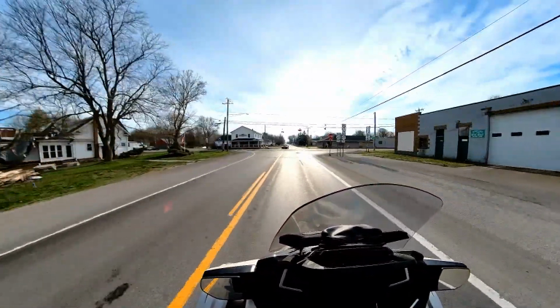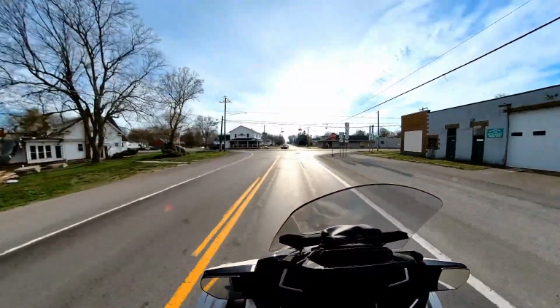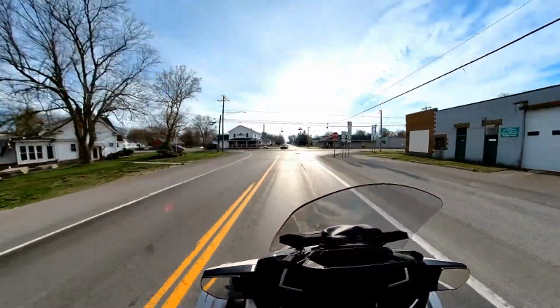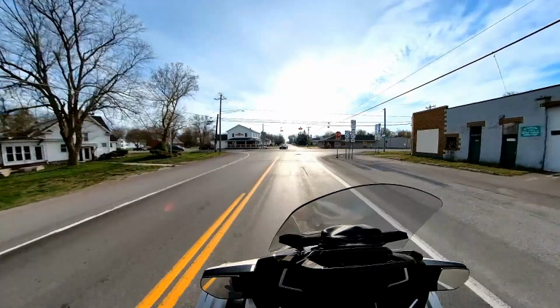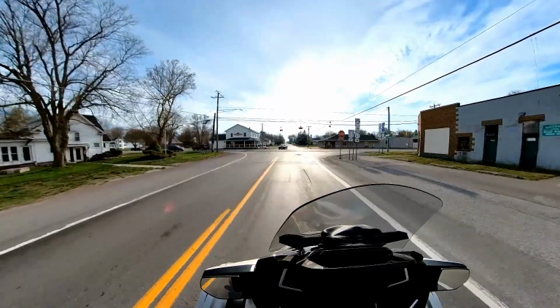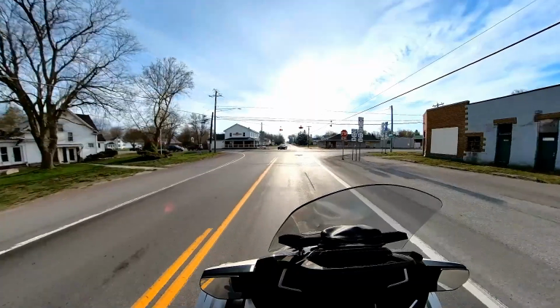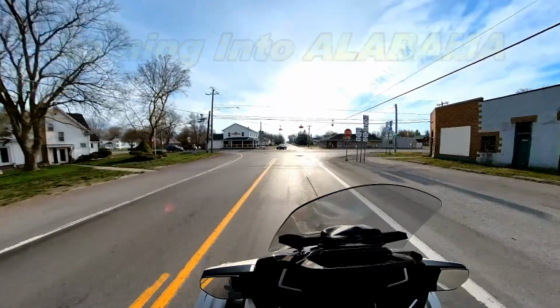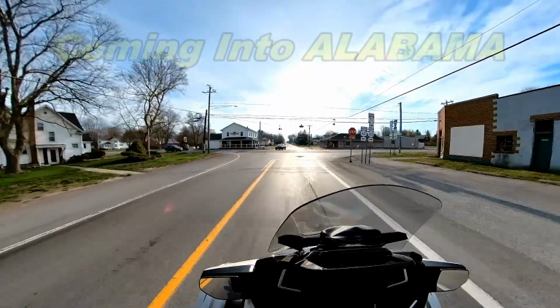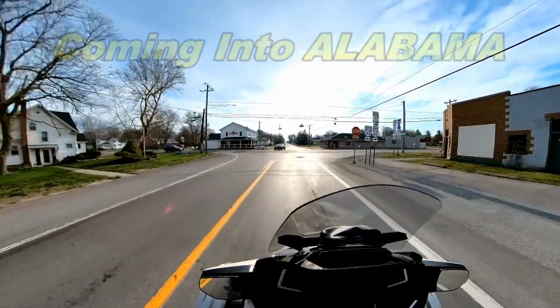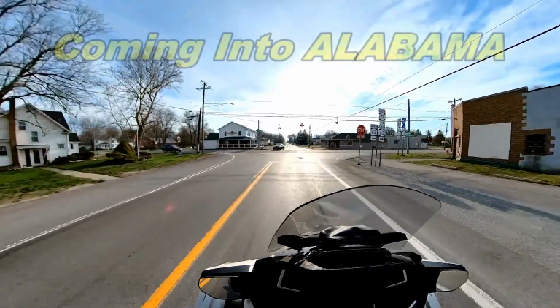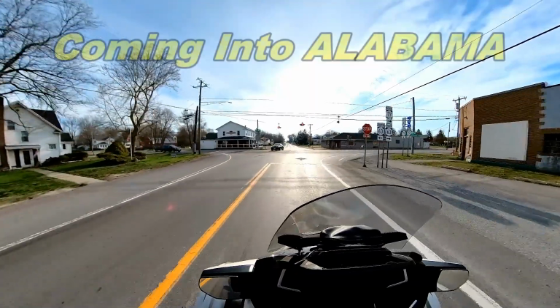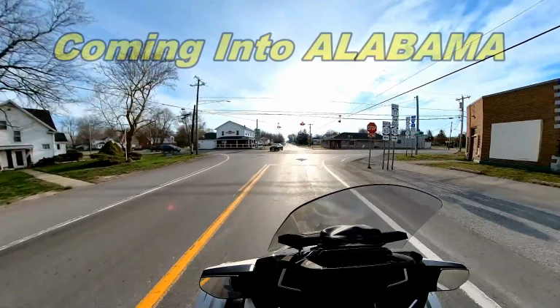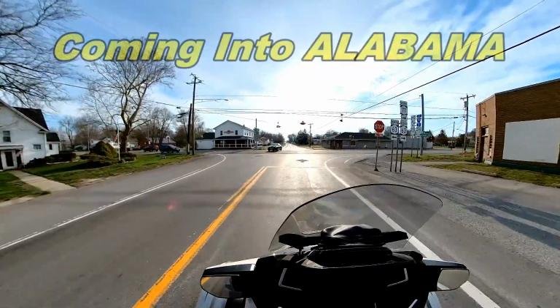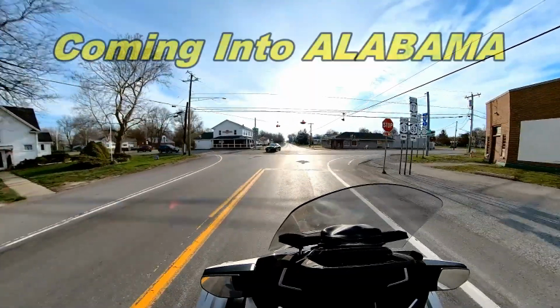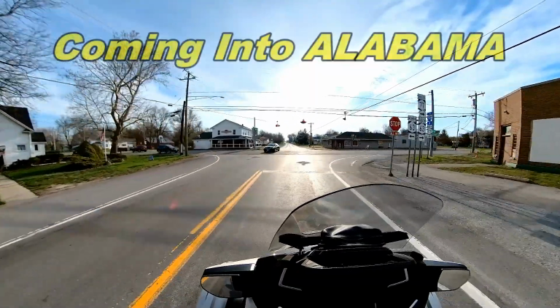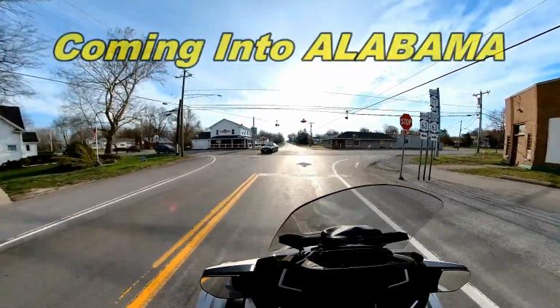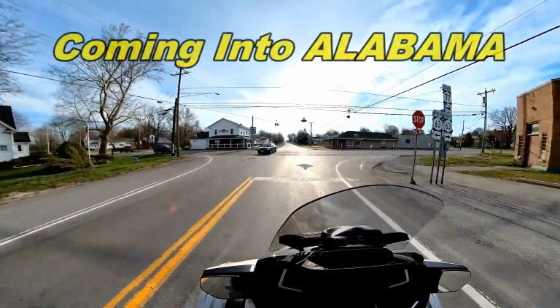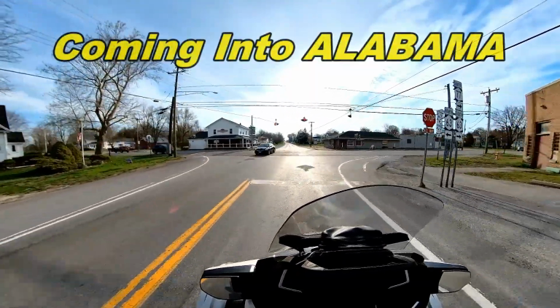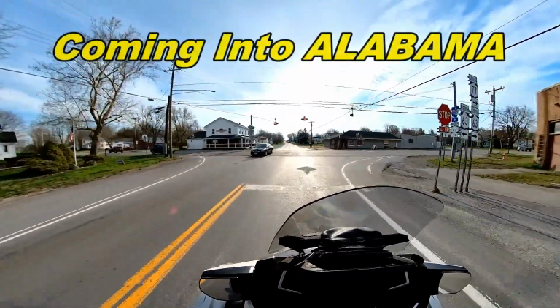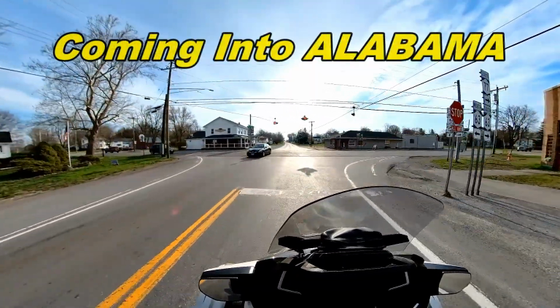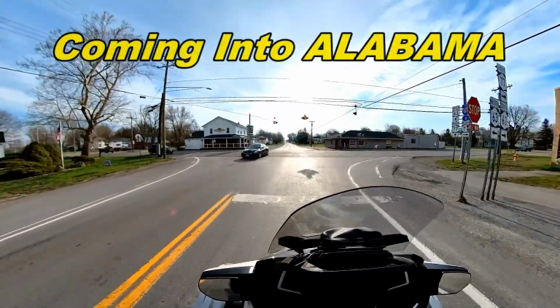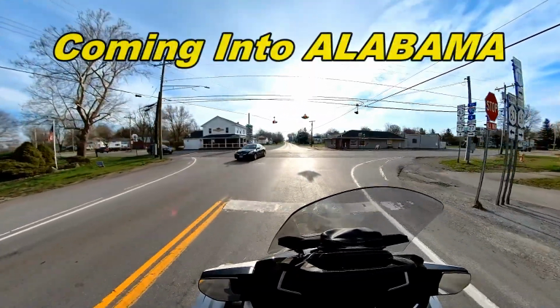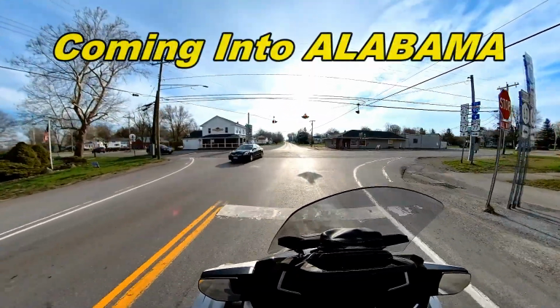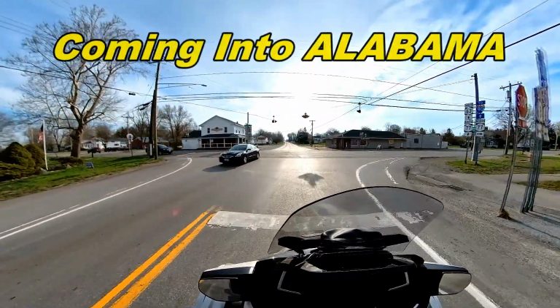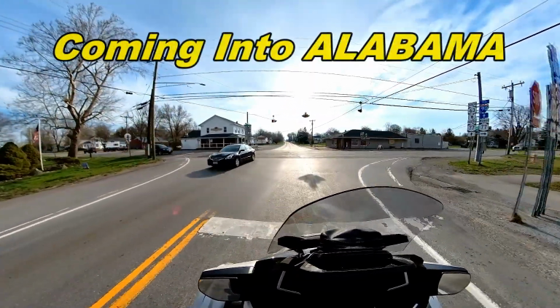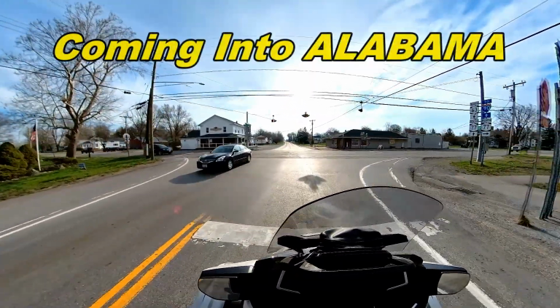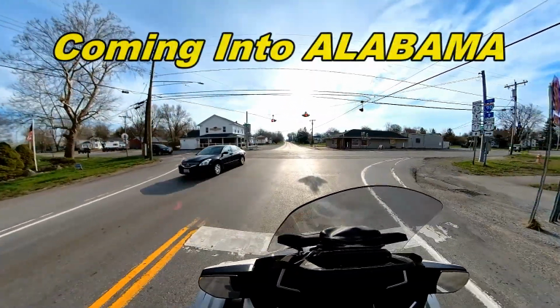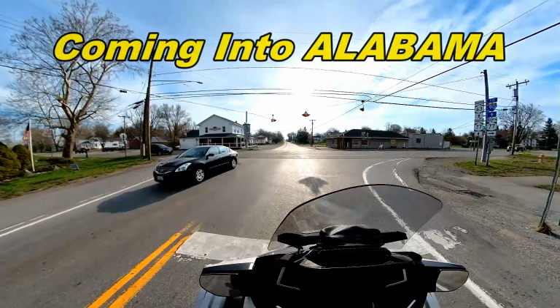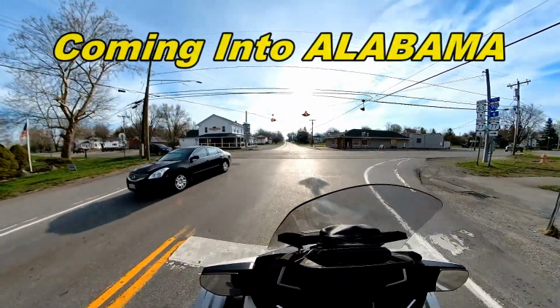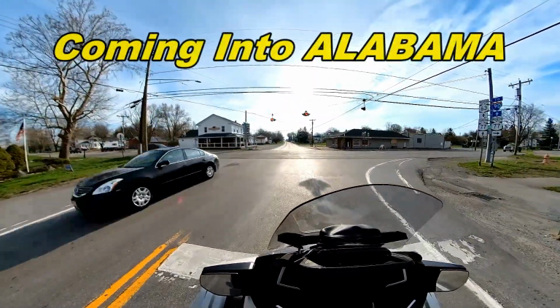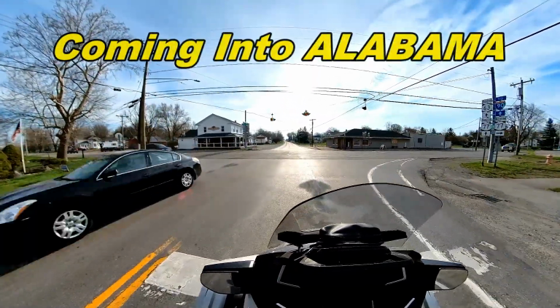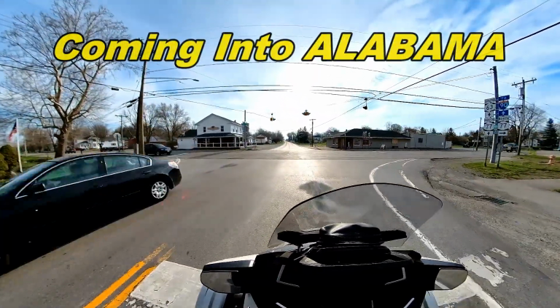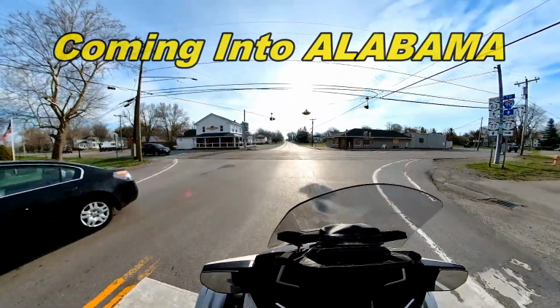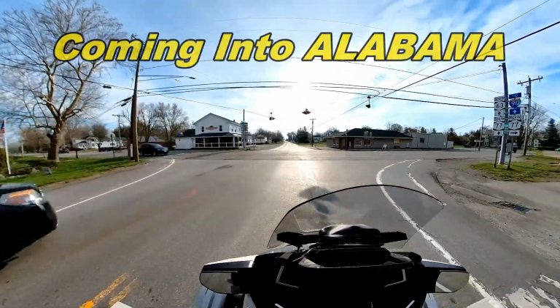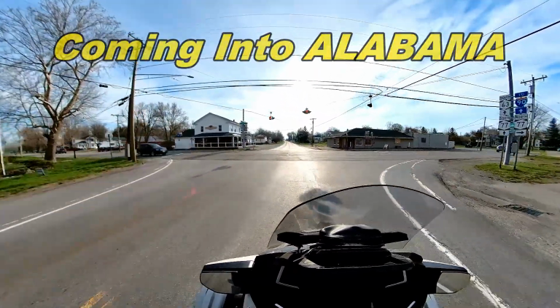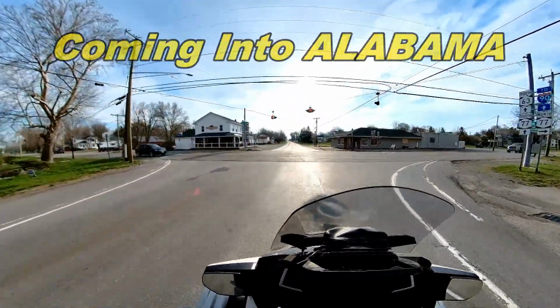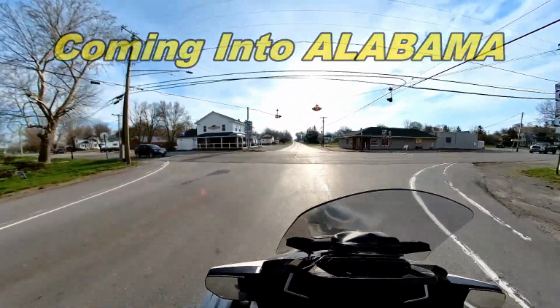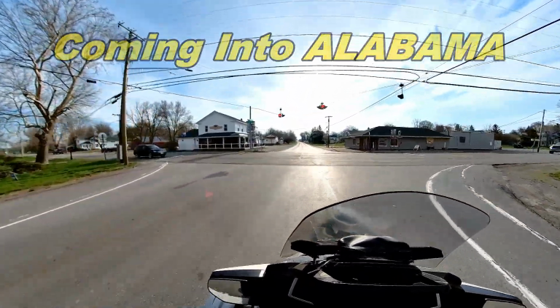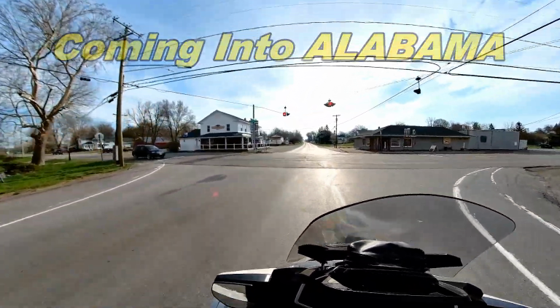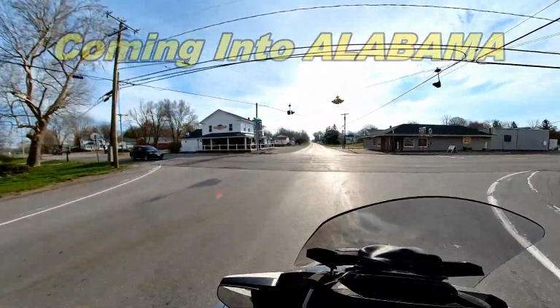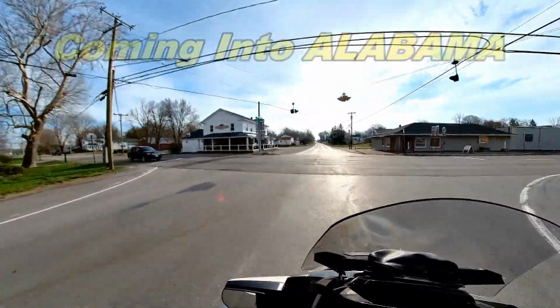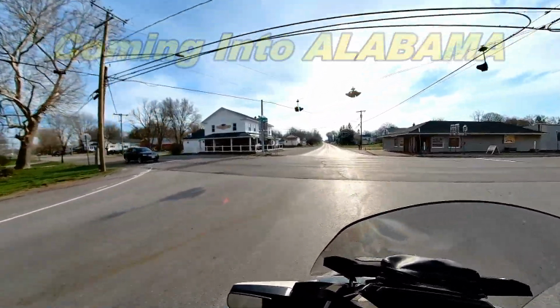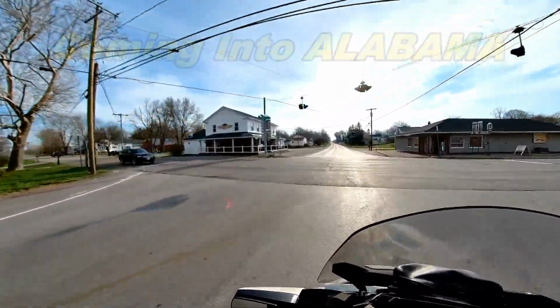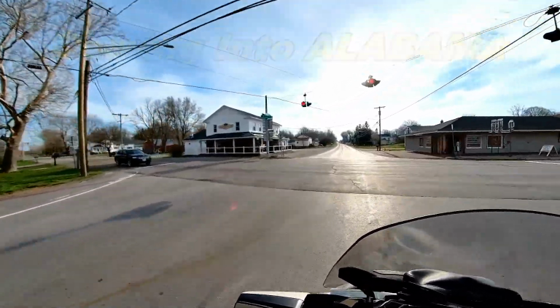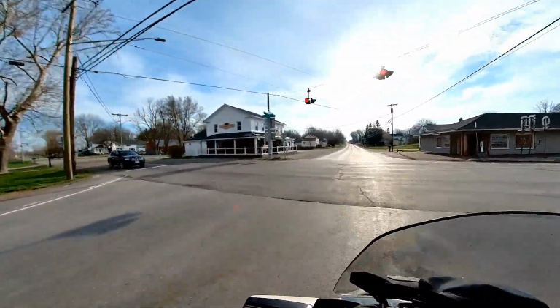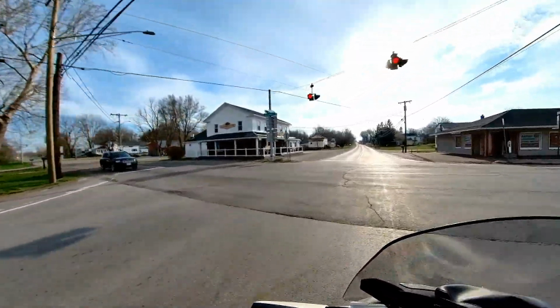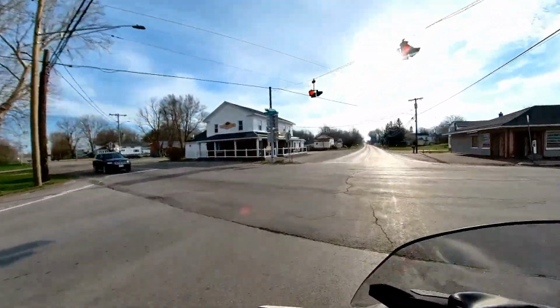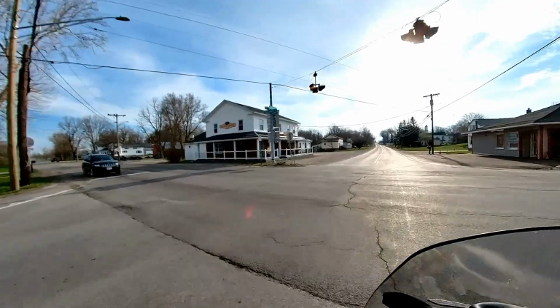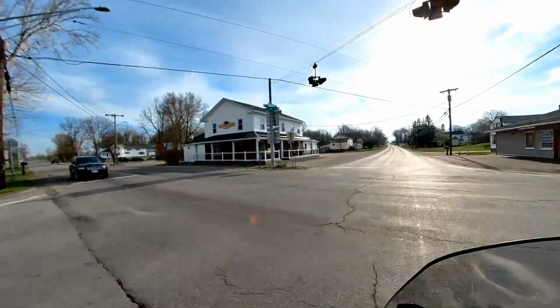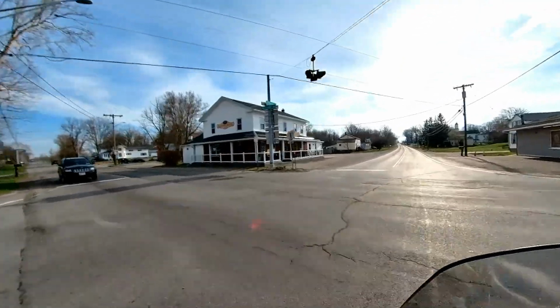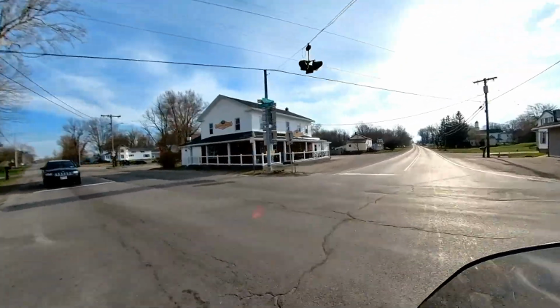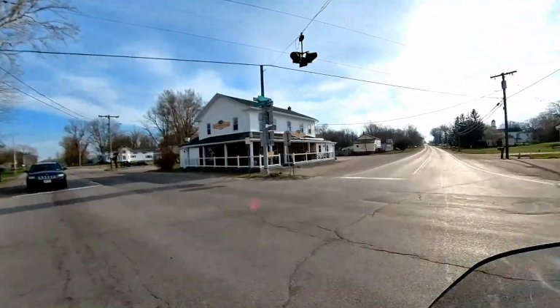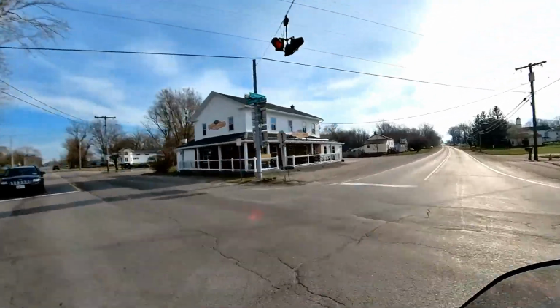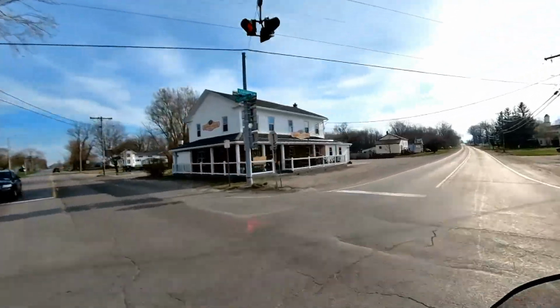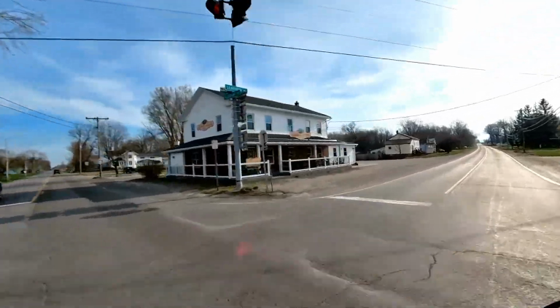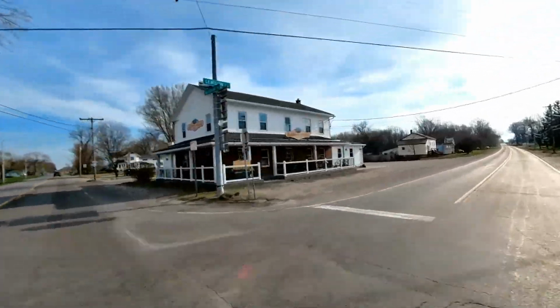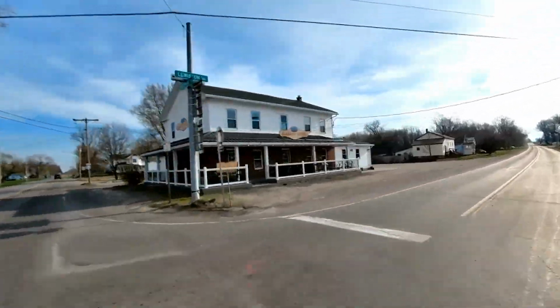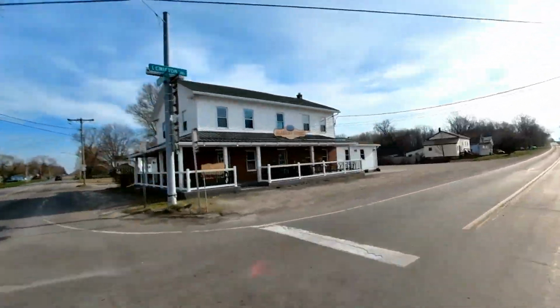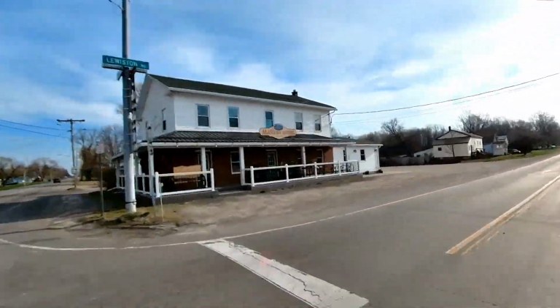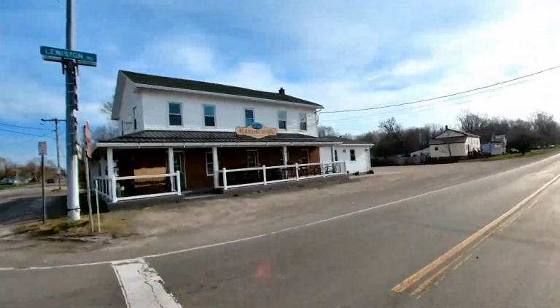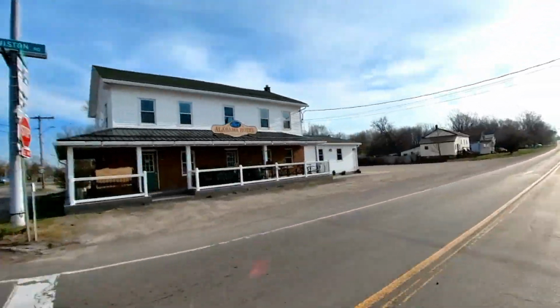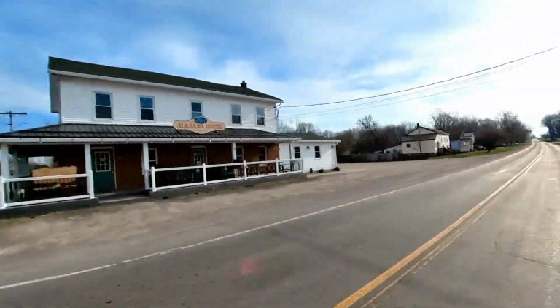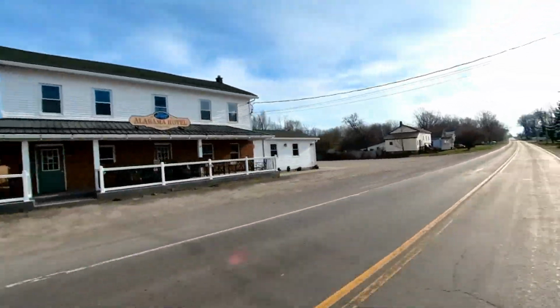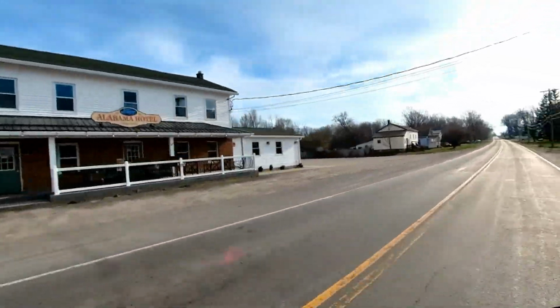Oh look, I even get to ride through Alabama on my way to the dealer — no, not the state. It's a one-horse town.